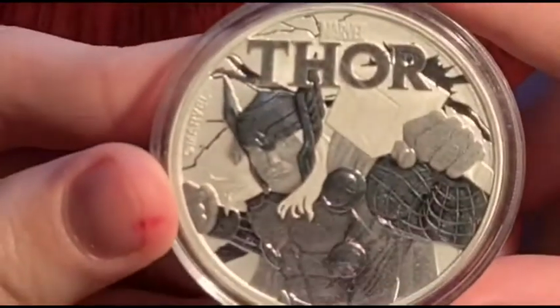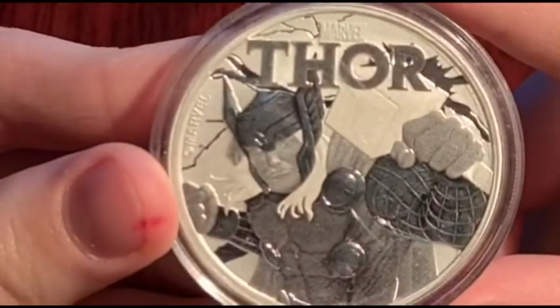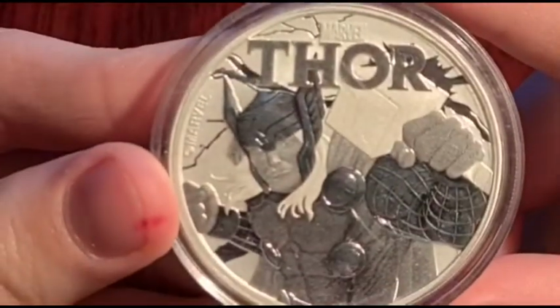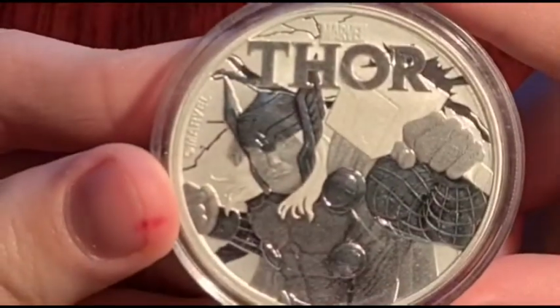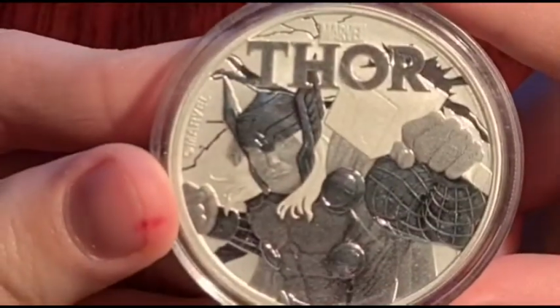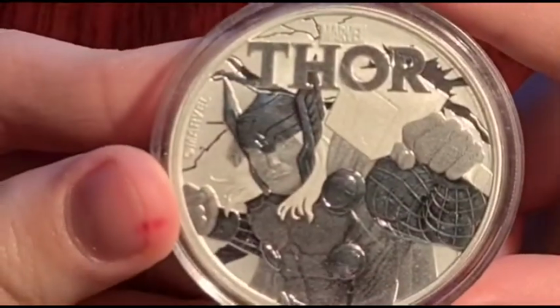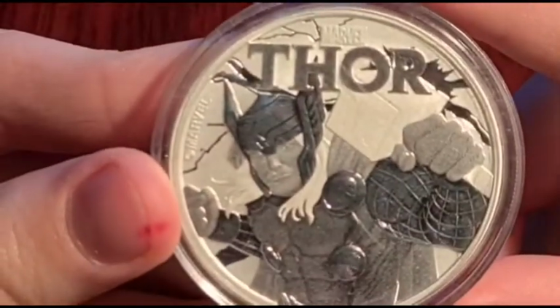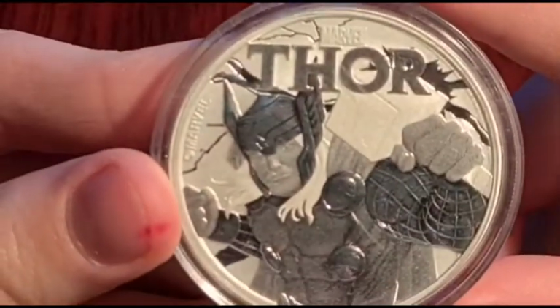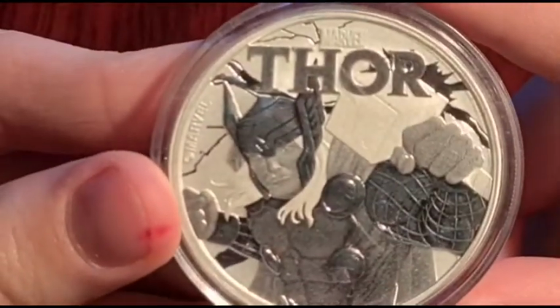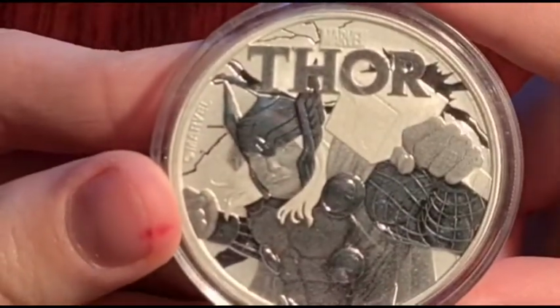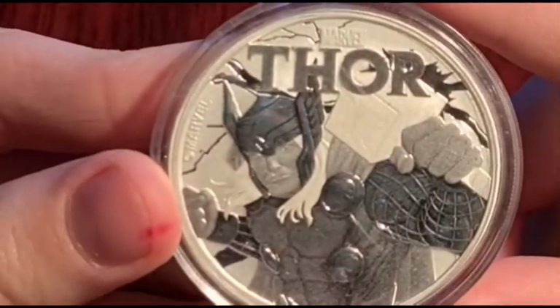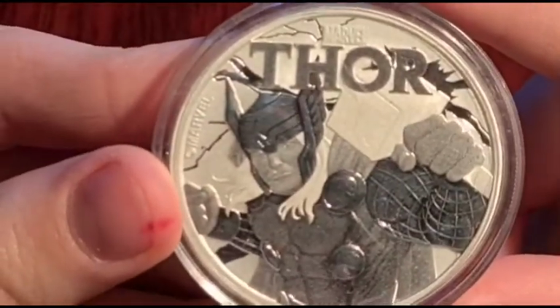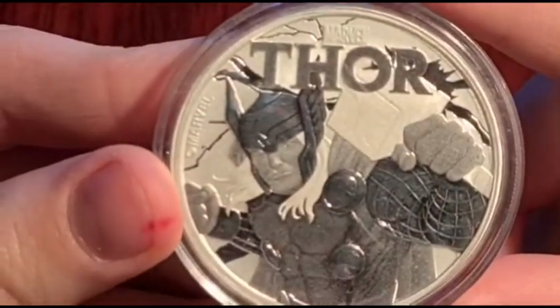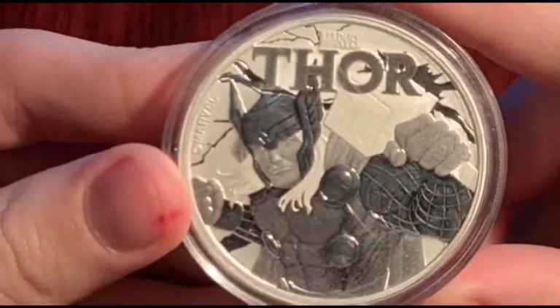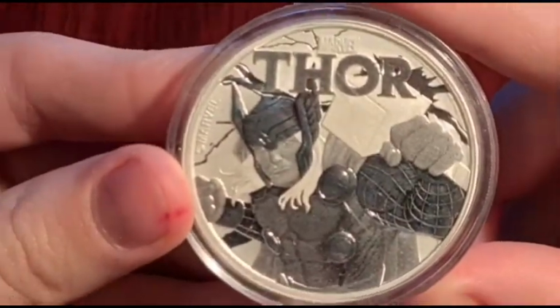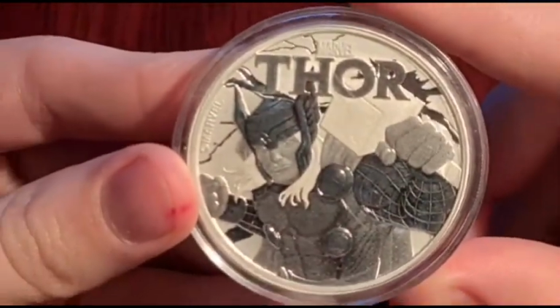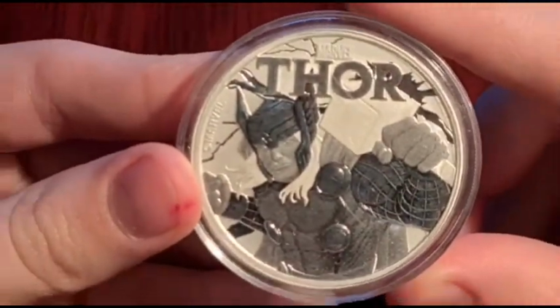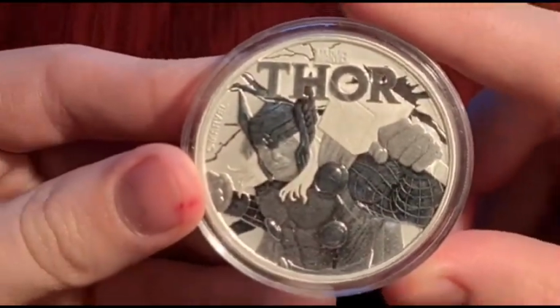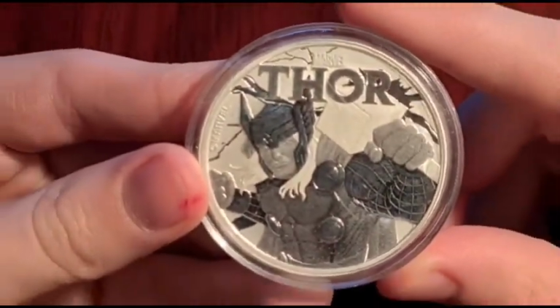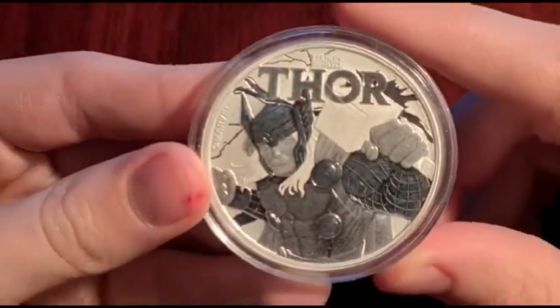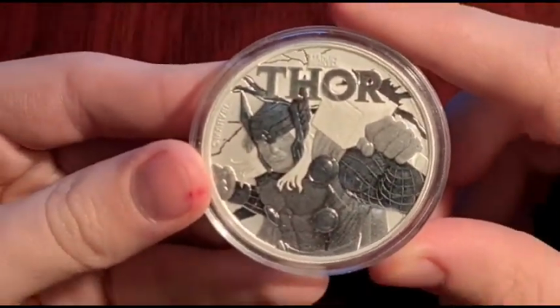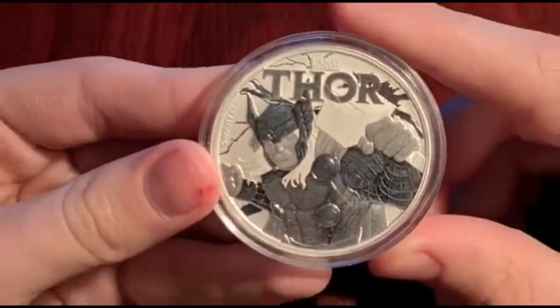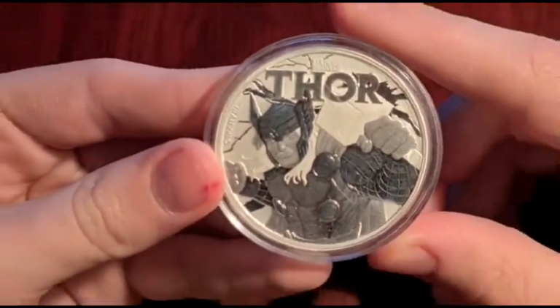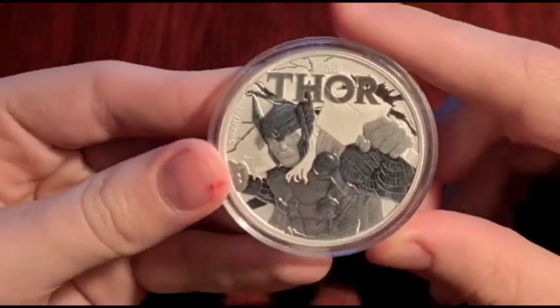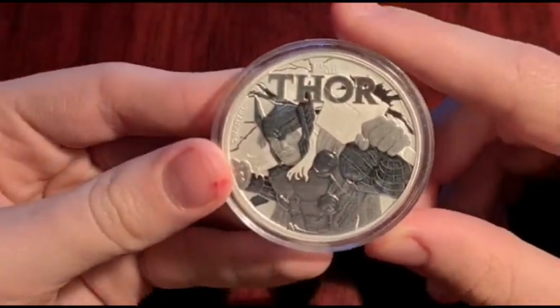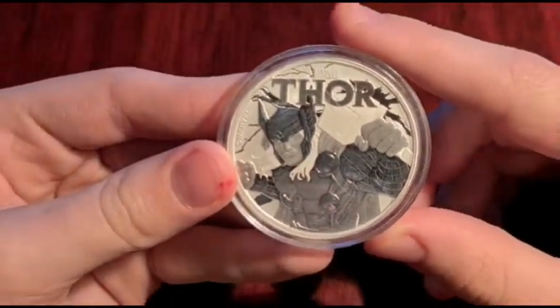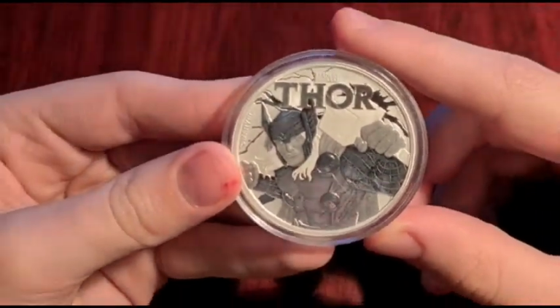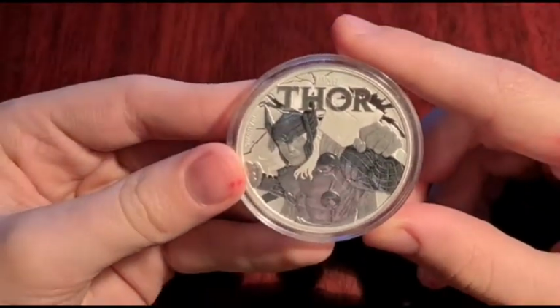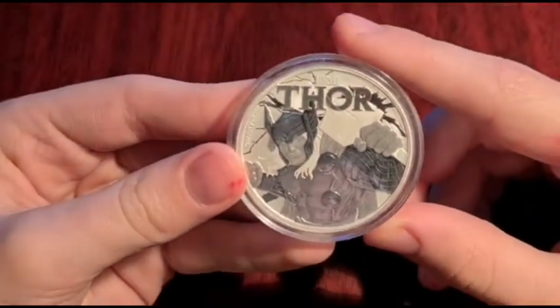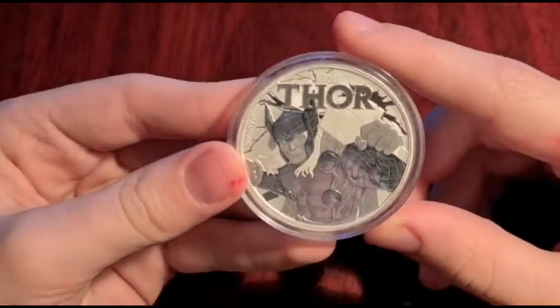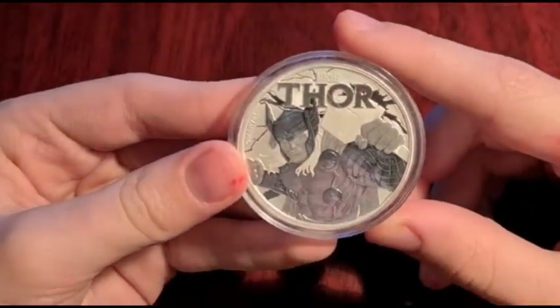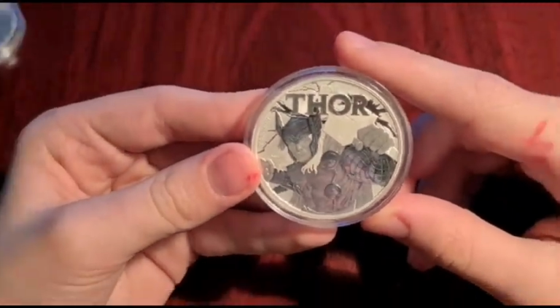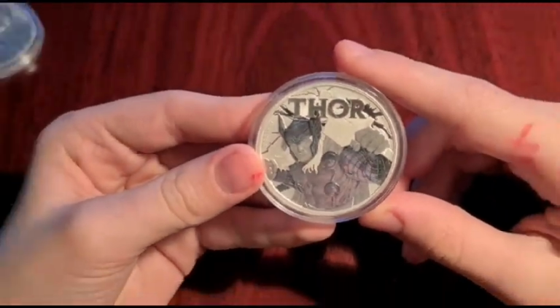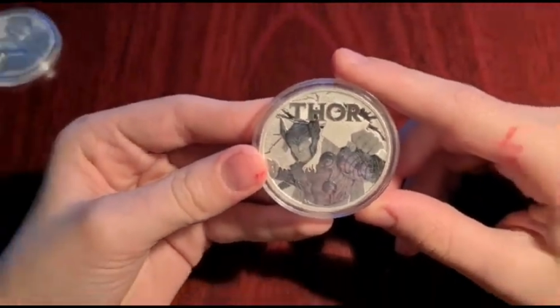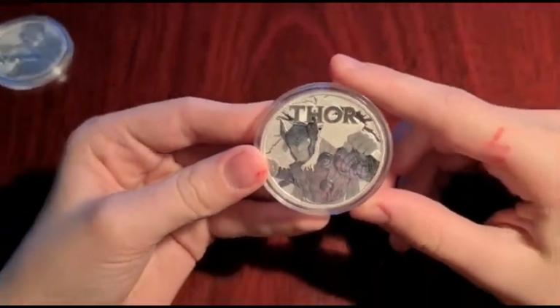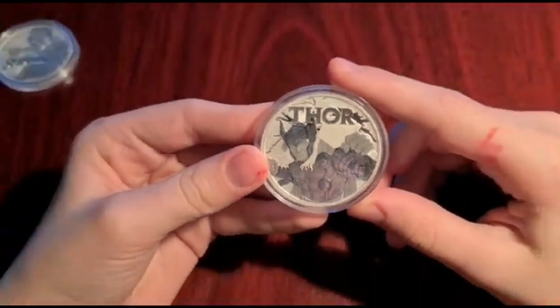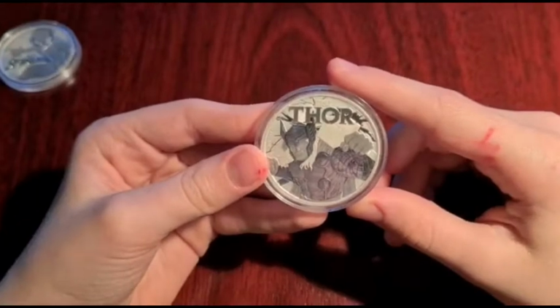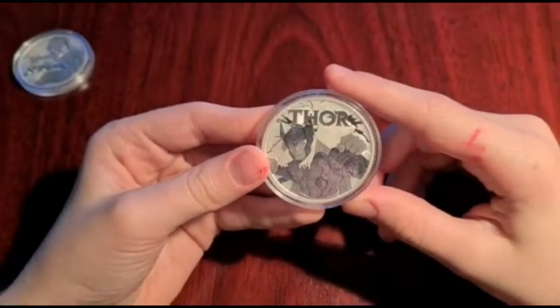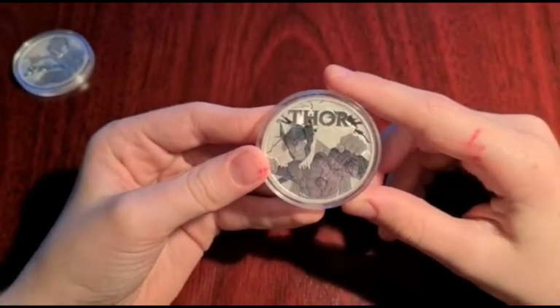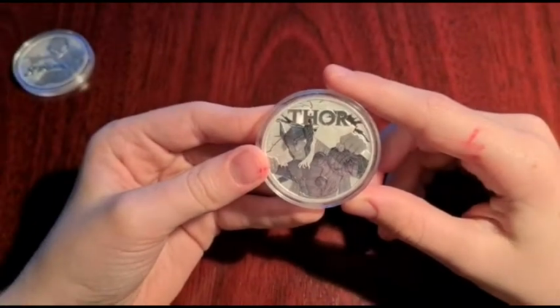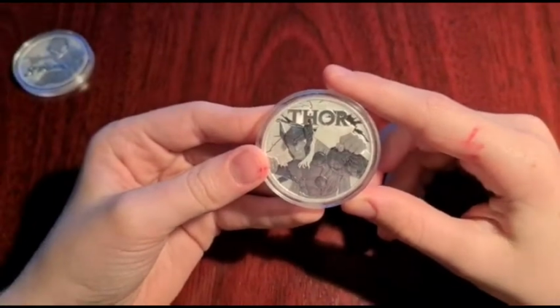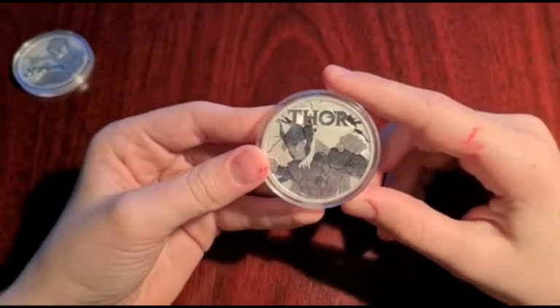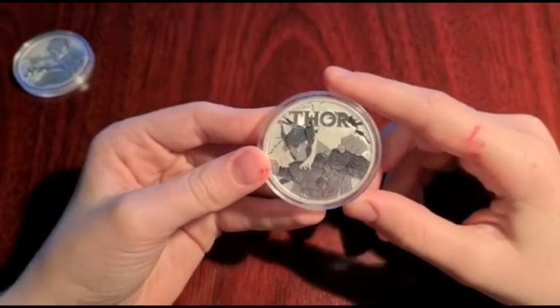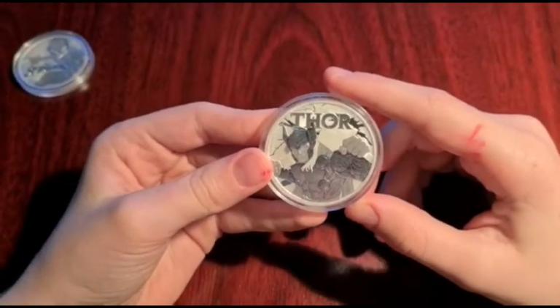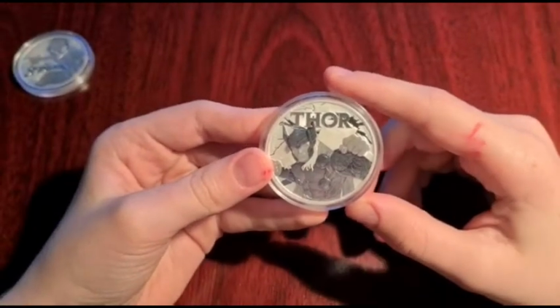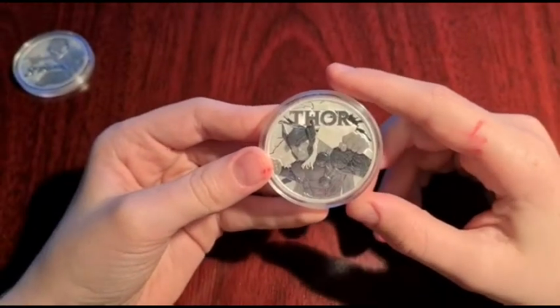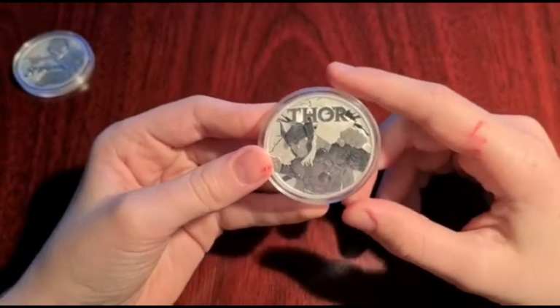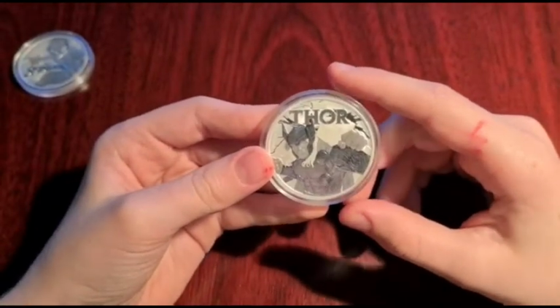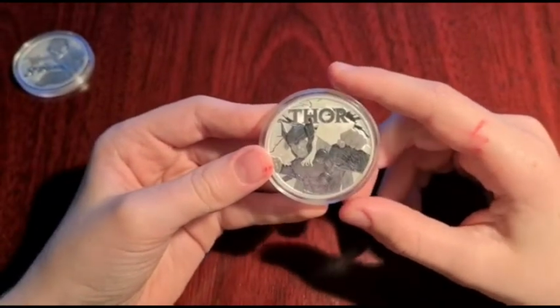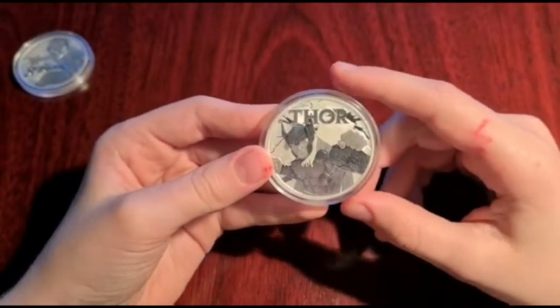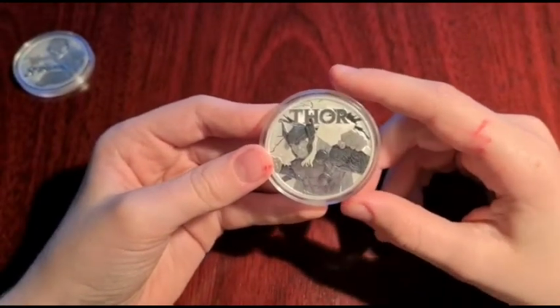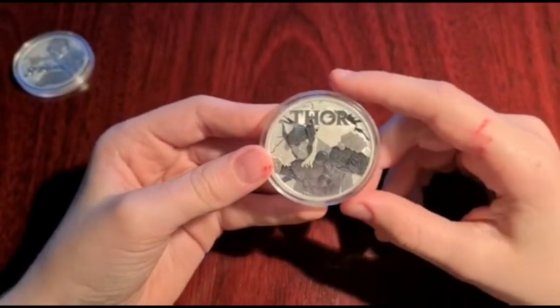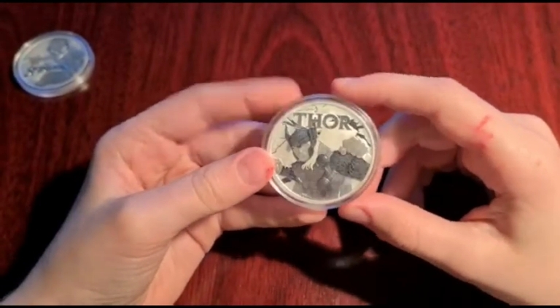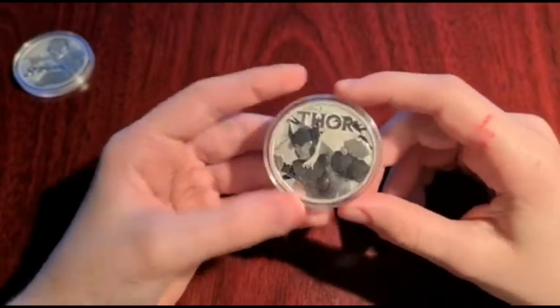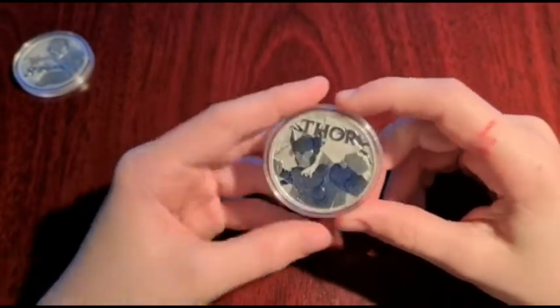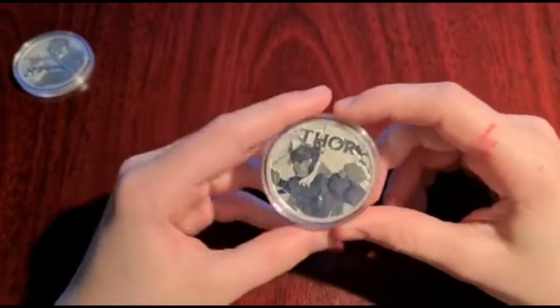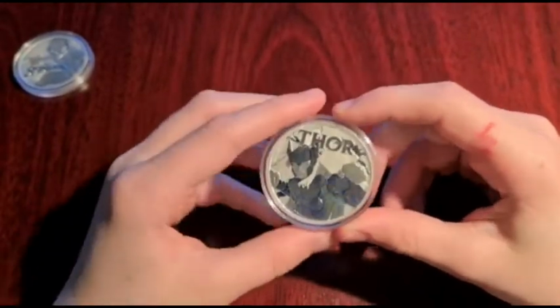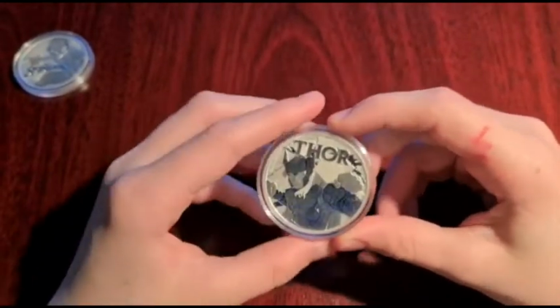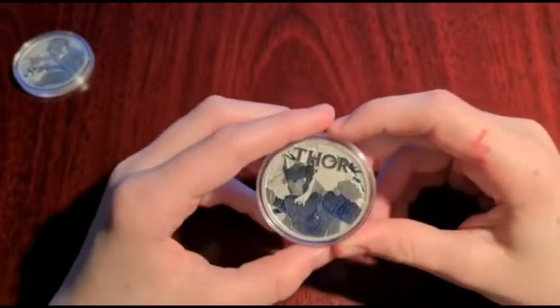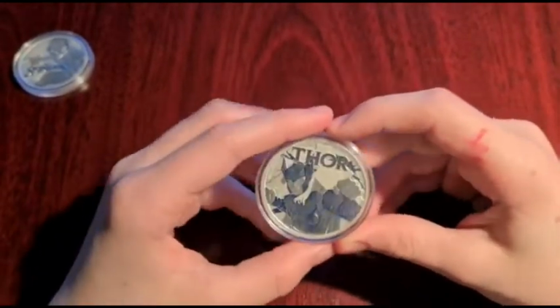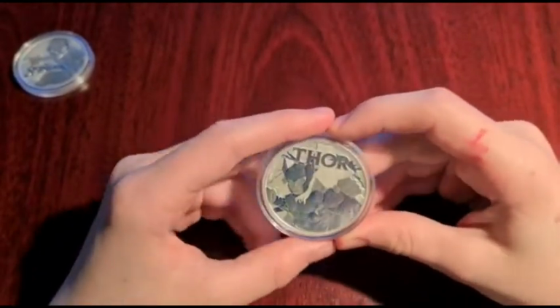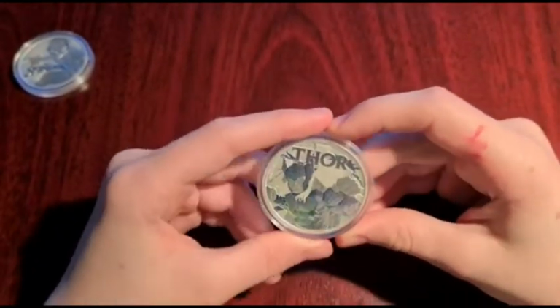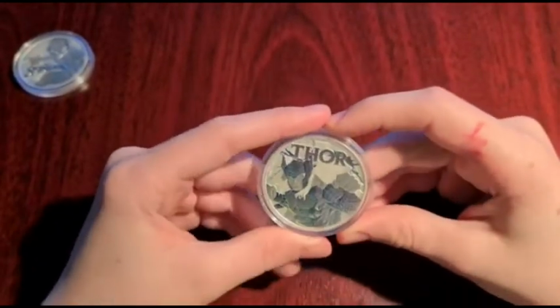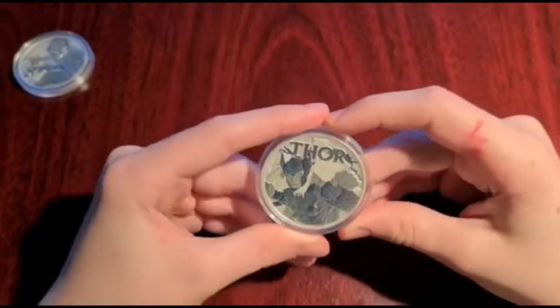I think this coin is quite a good coin, but I think Spider-Man's a bit better in my opinion.